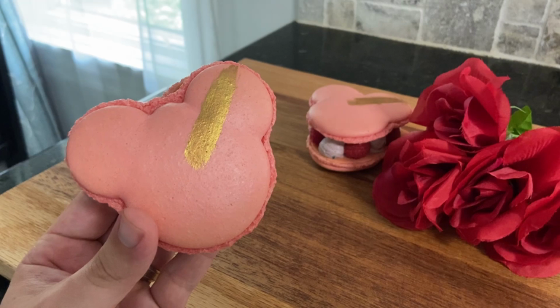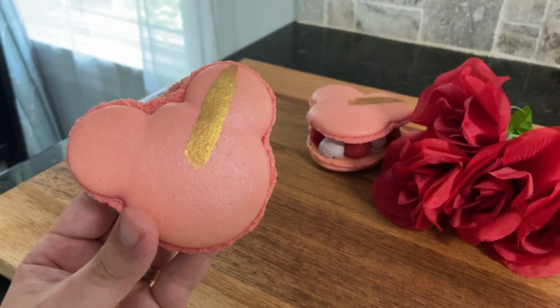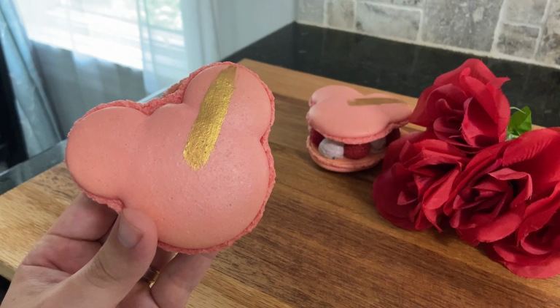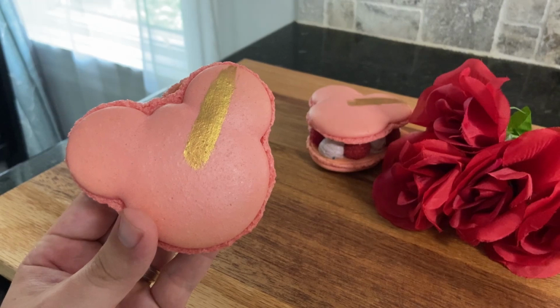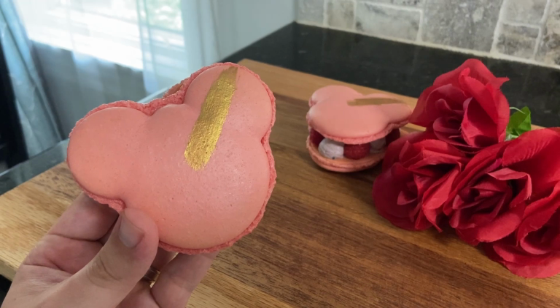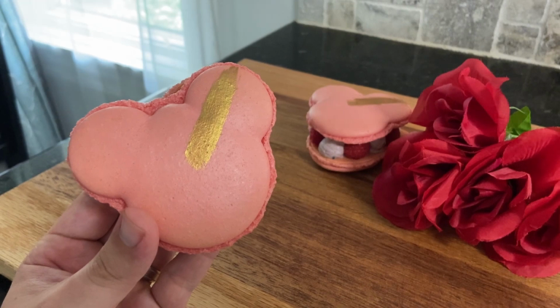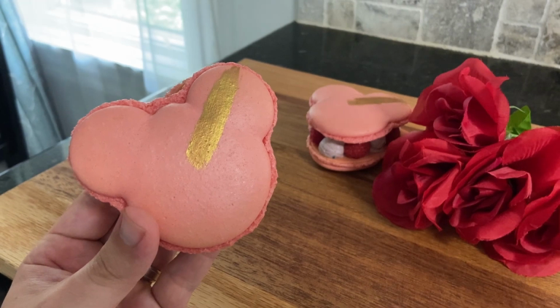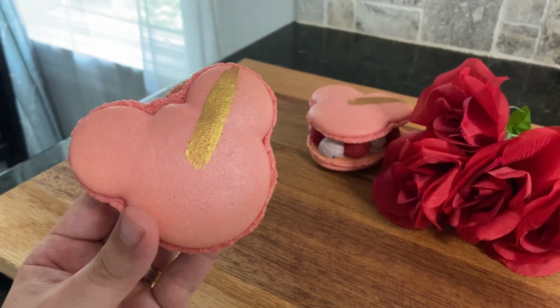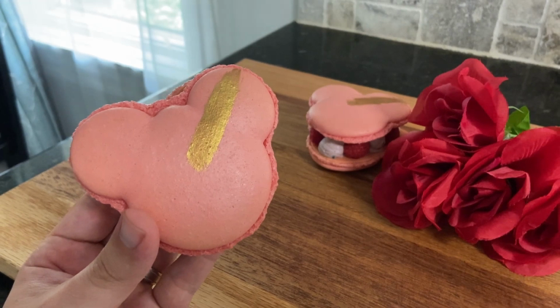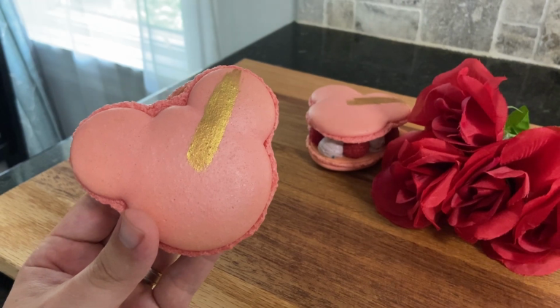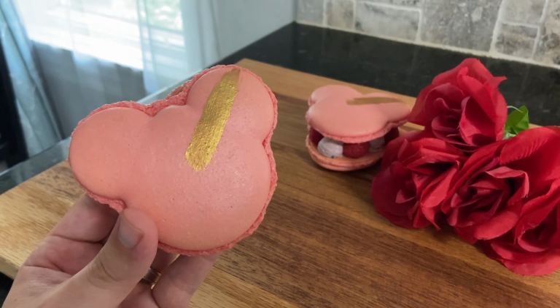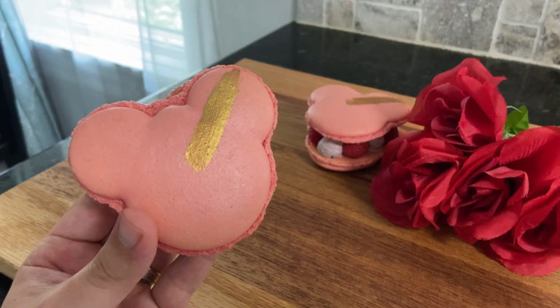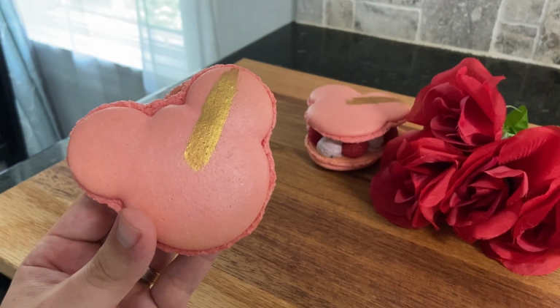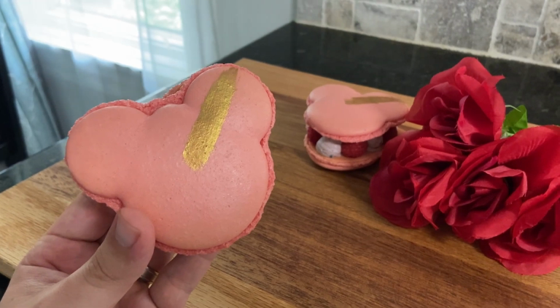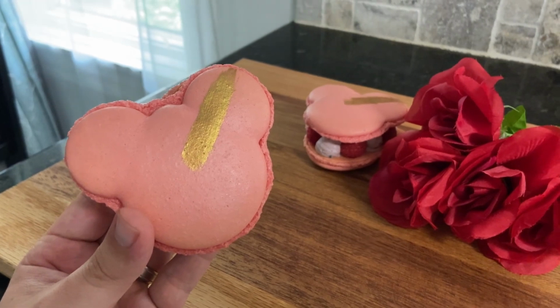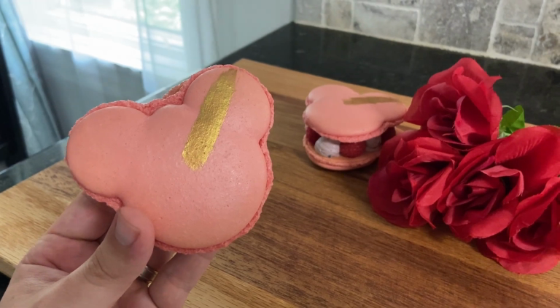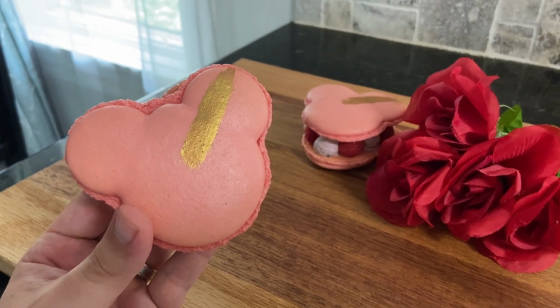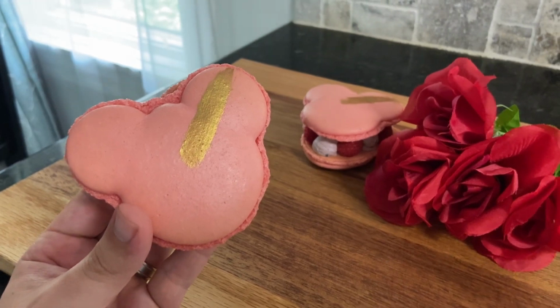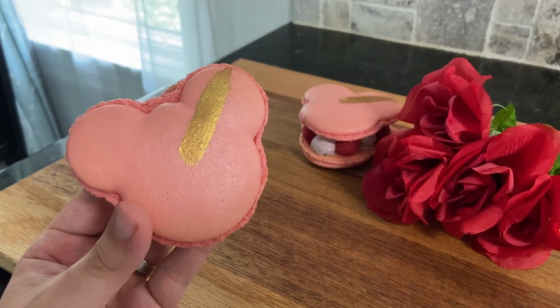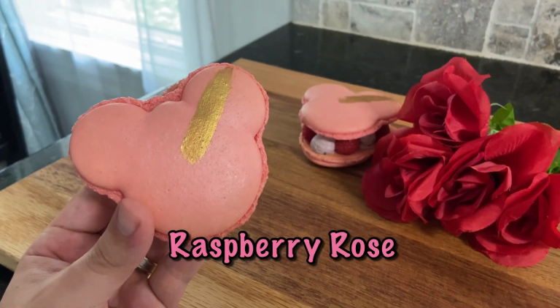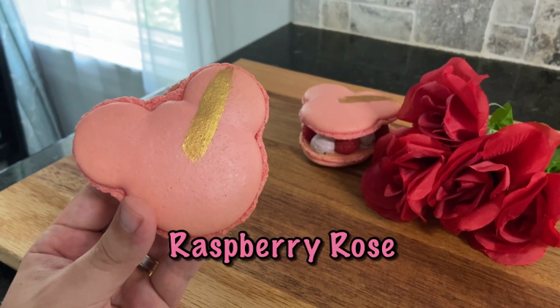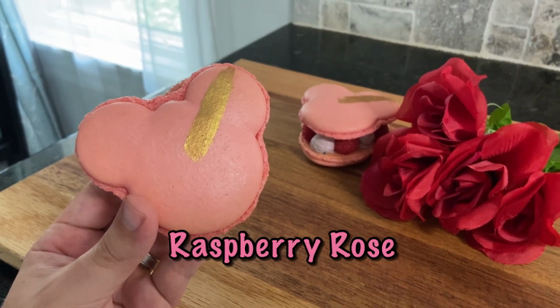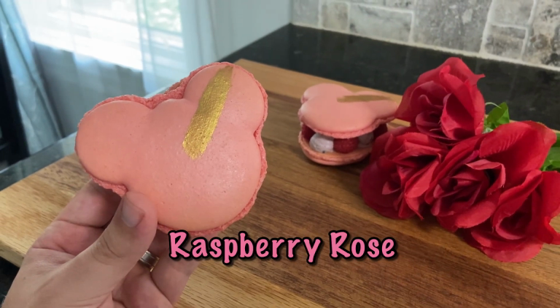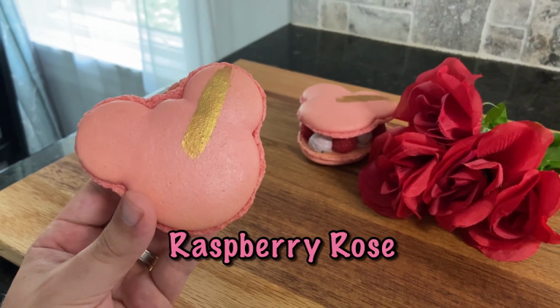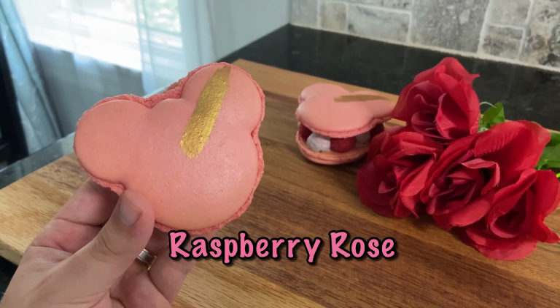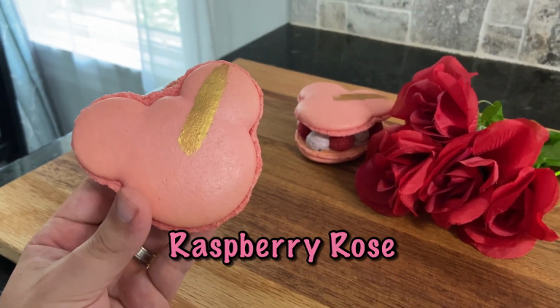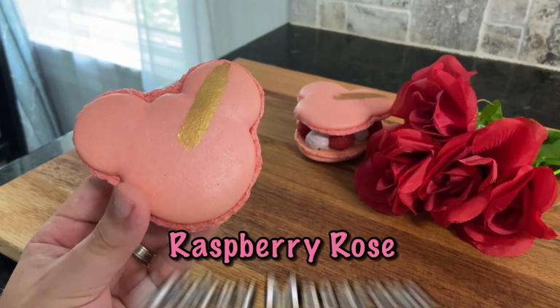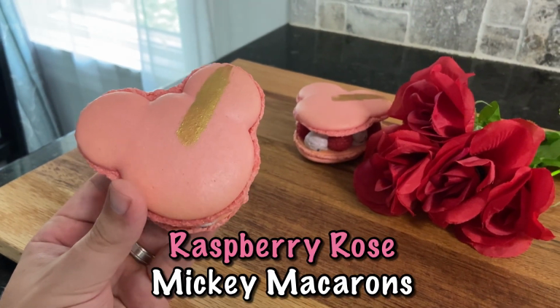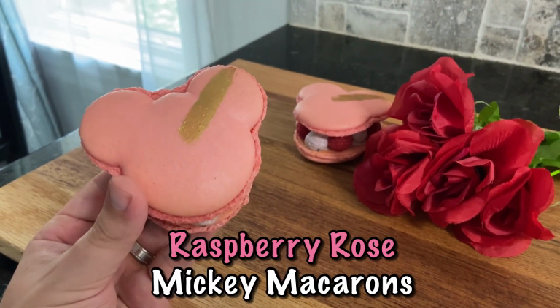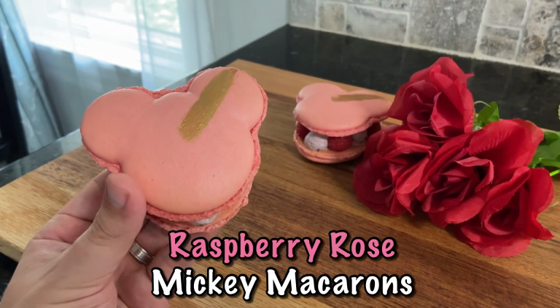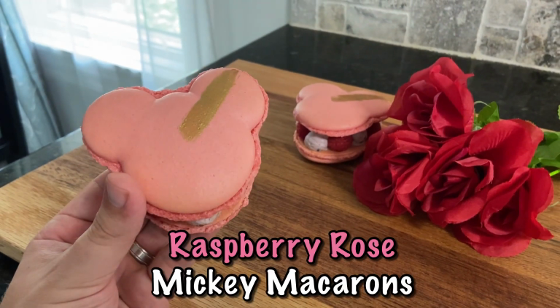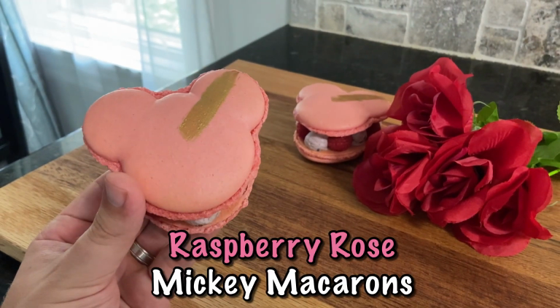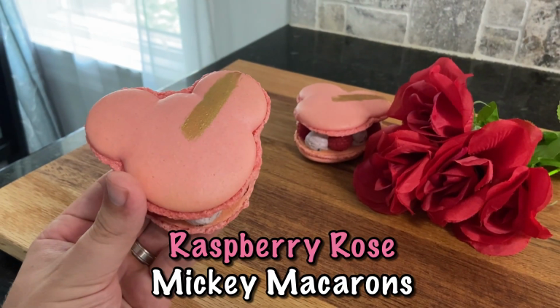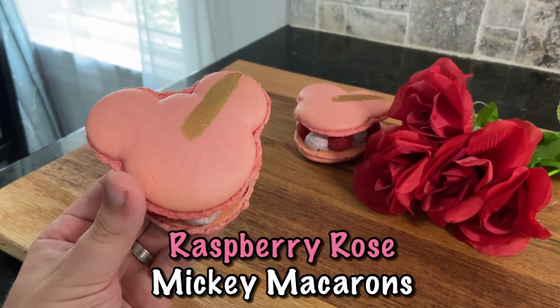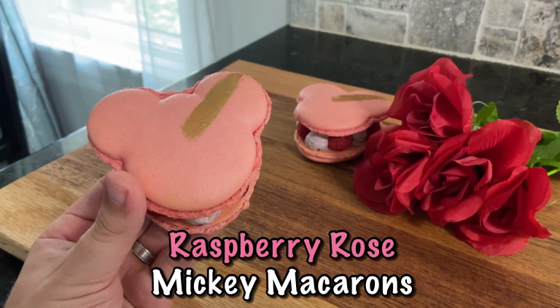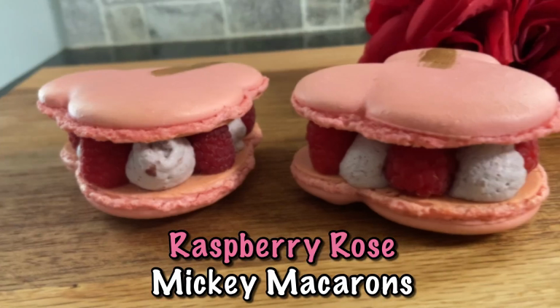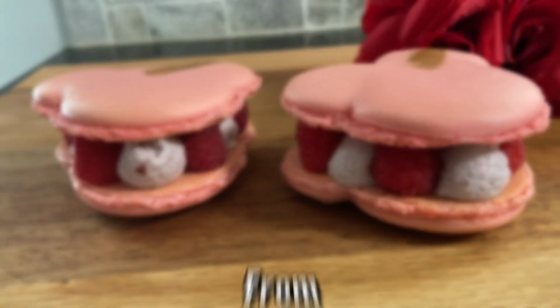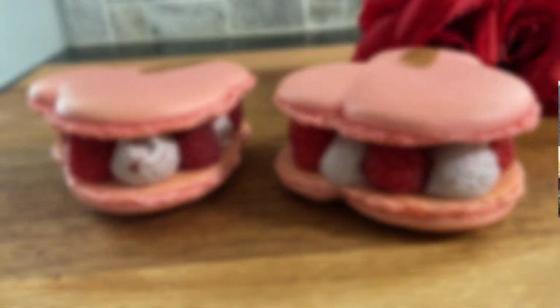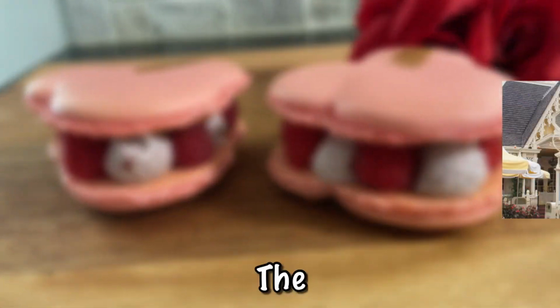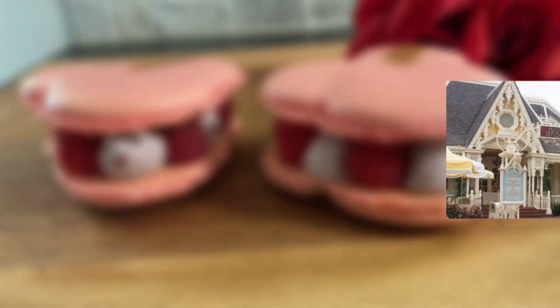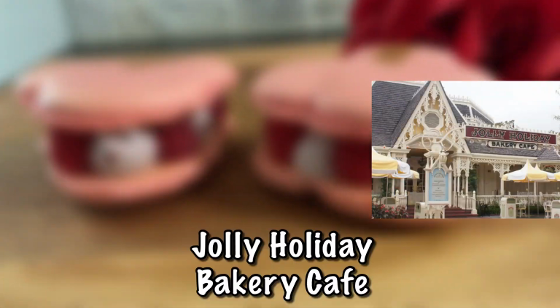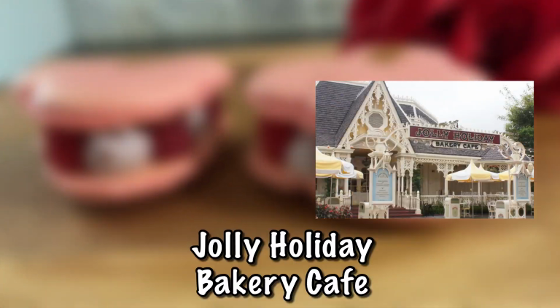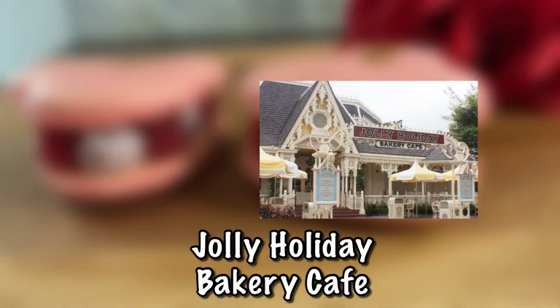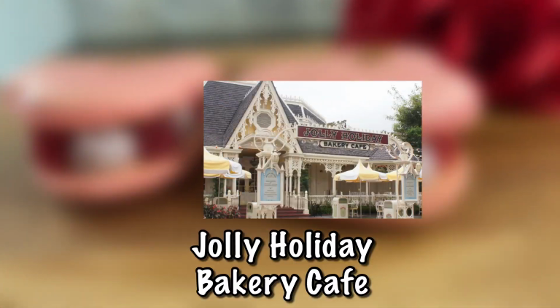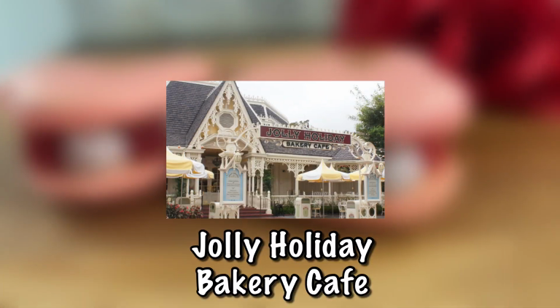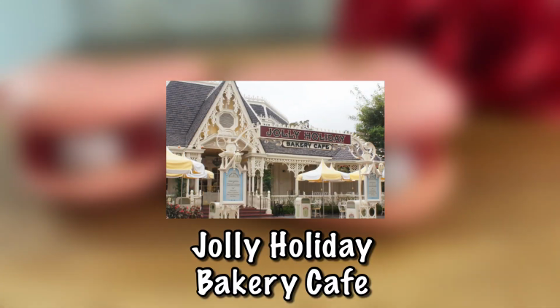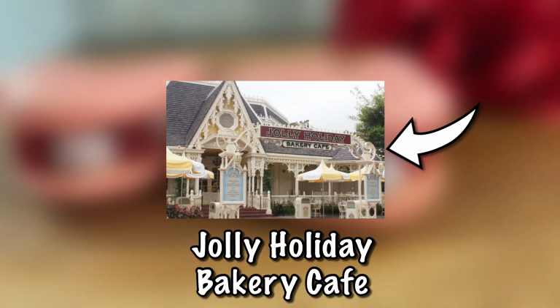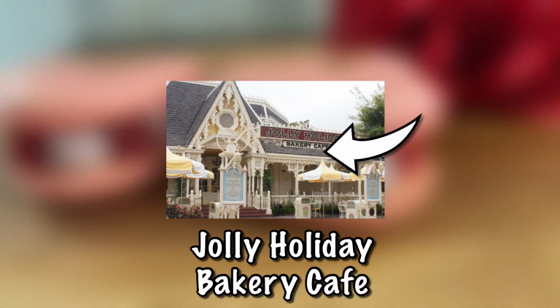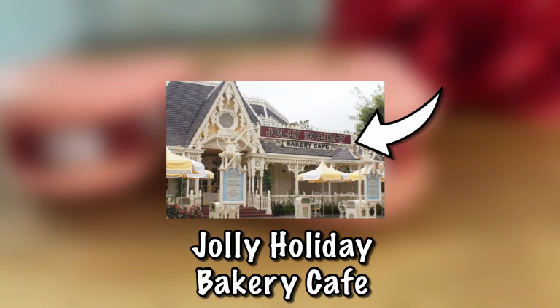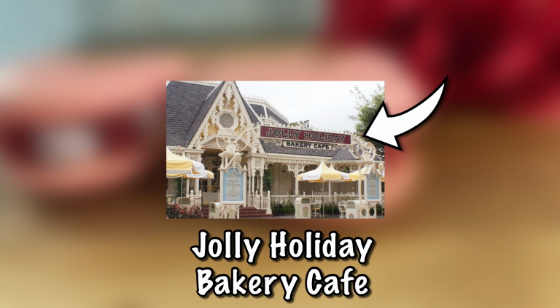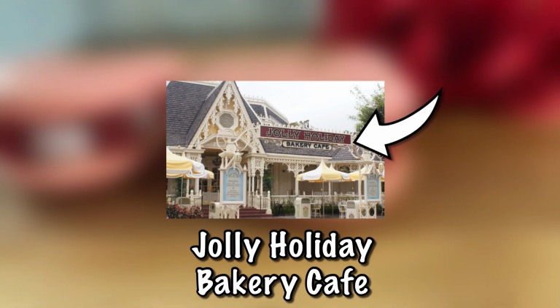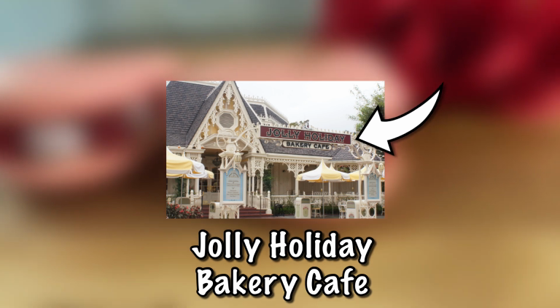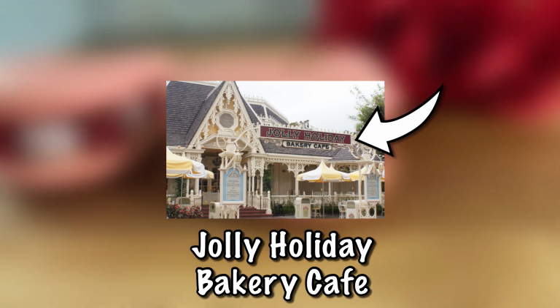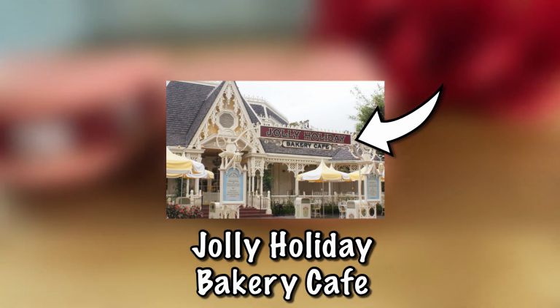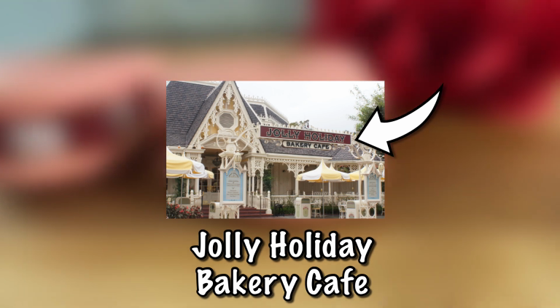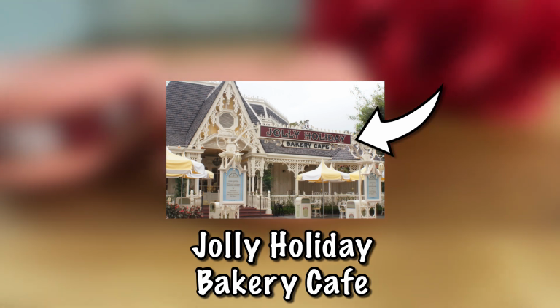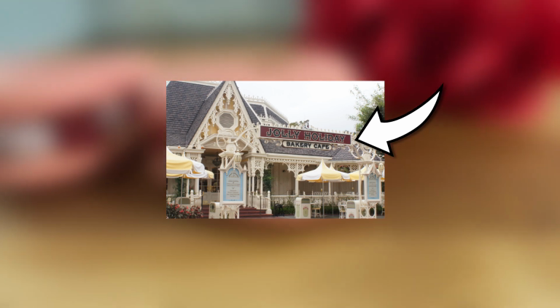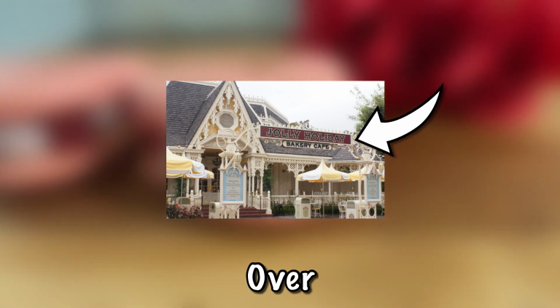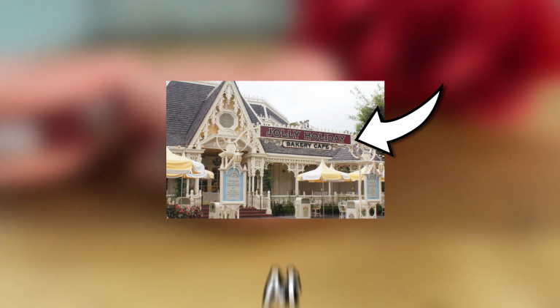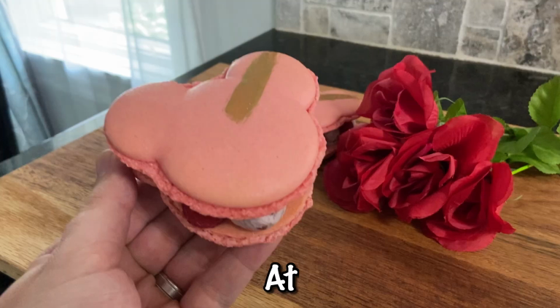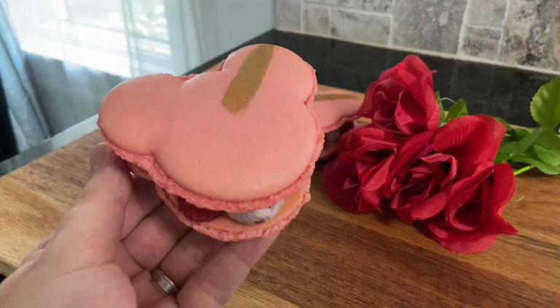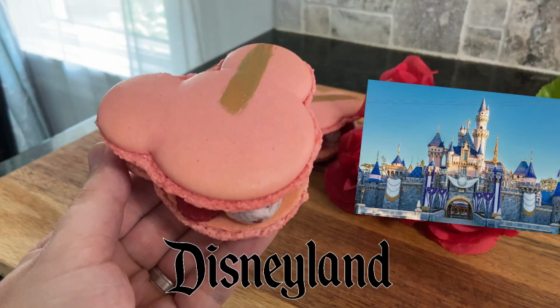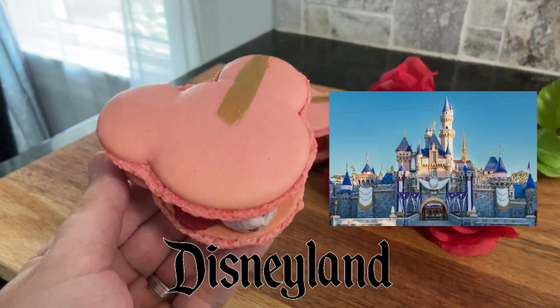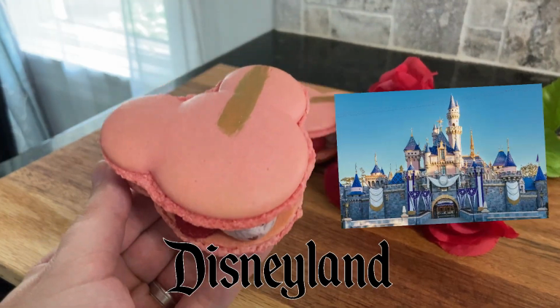Today I'm going to show you how to make the Raspberry Rose Mickey Macarons from the Jolly Holiday Bakery Cafe over at Disneyland.